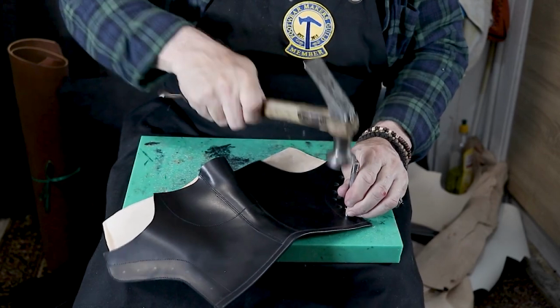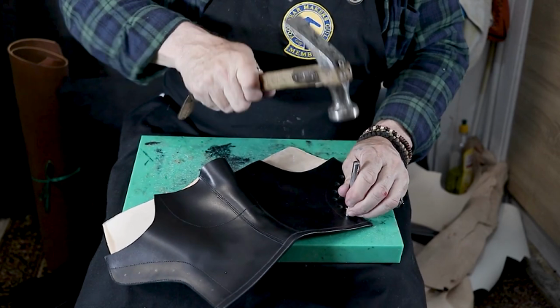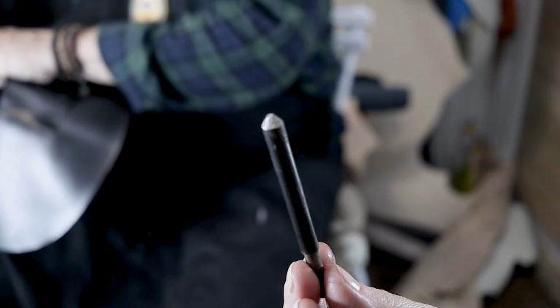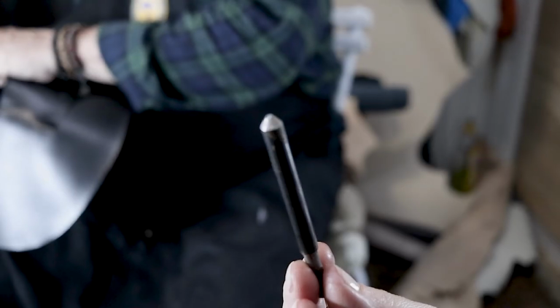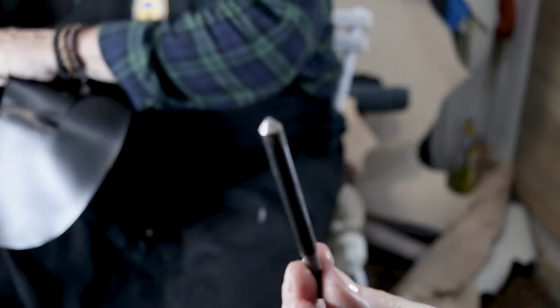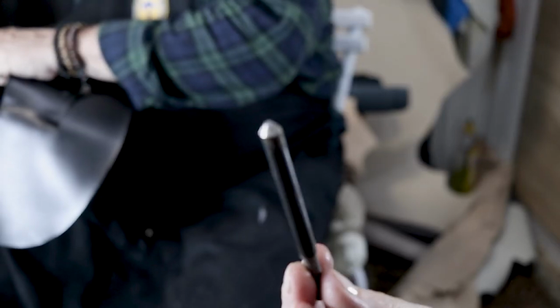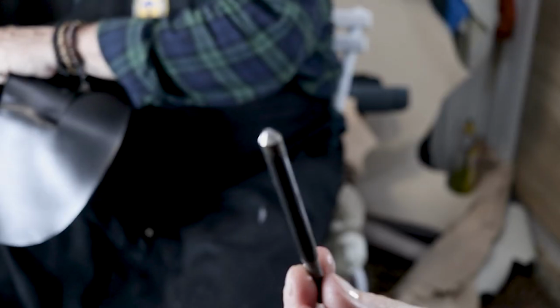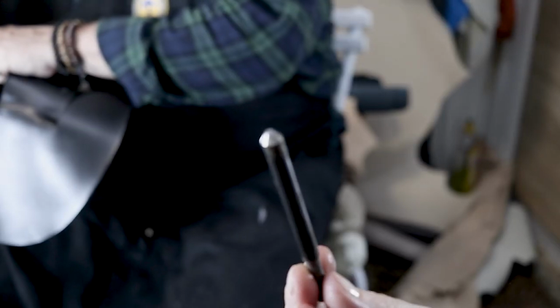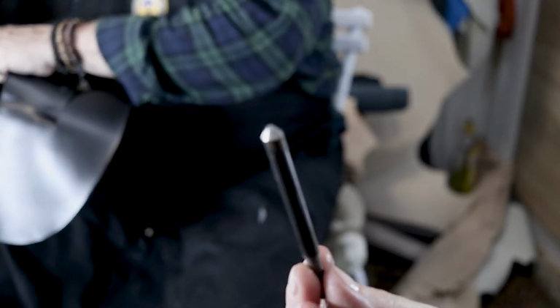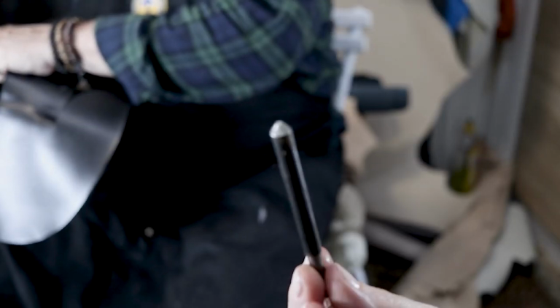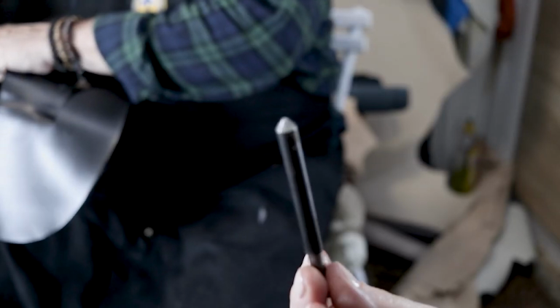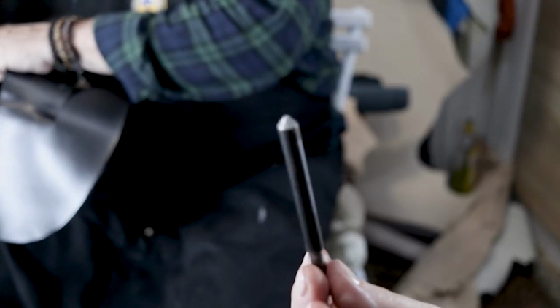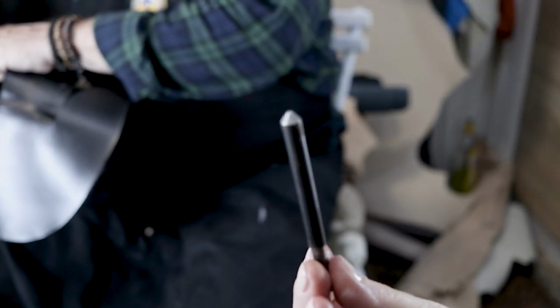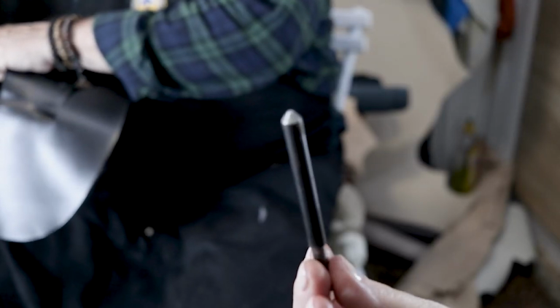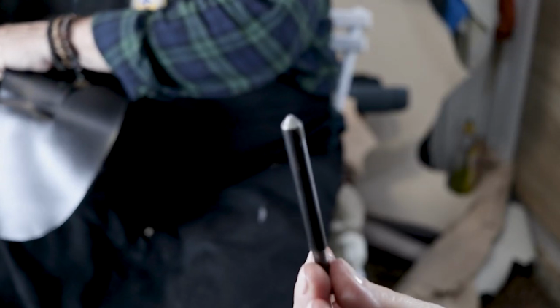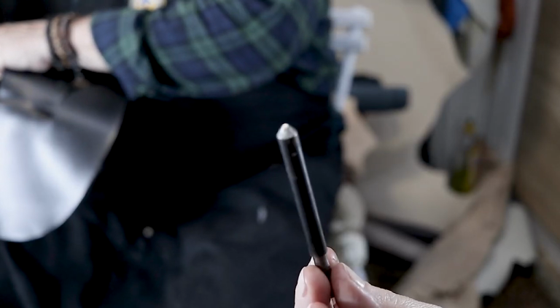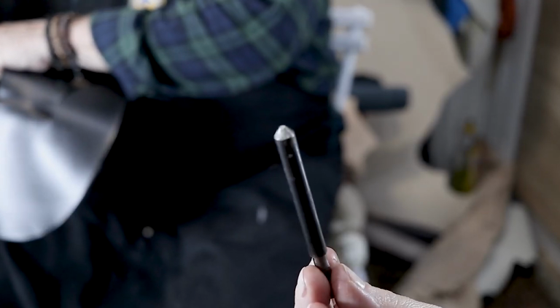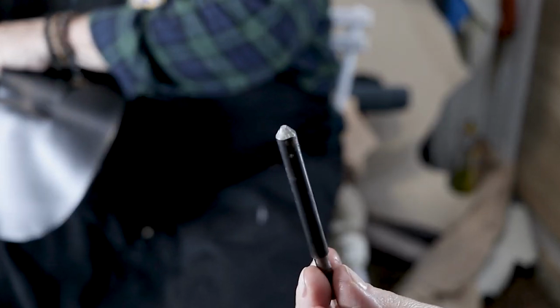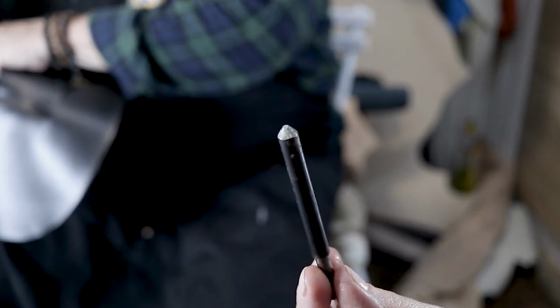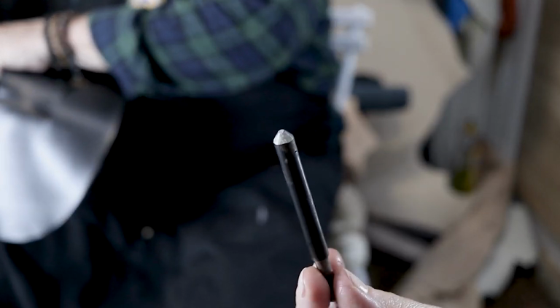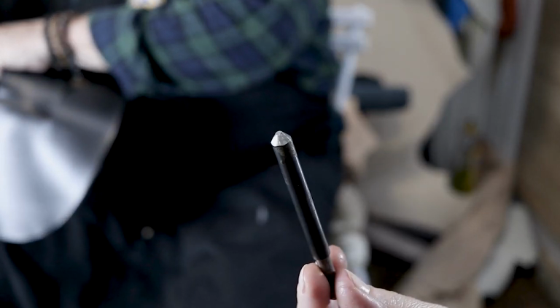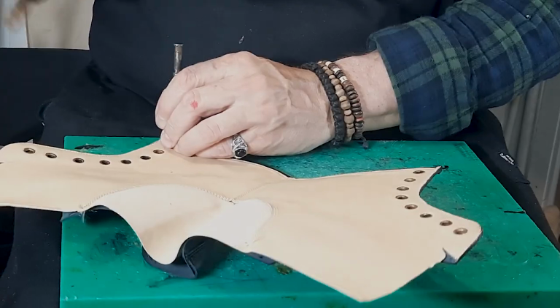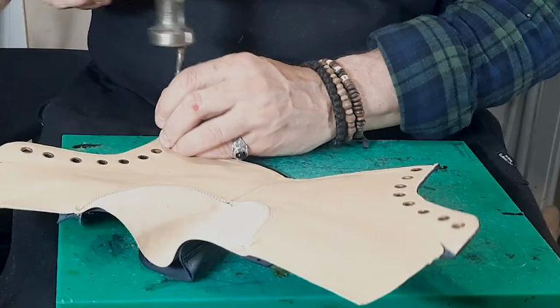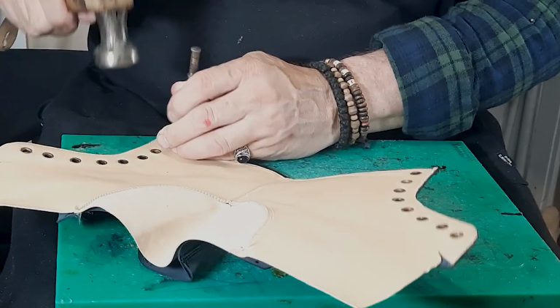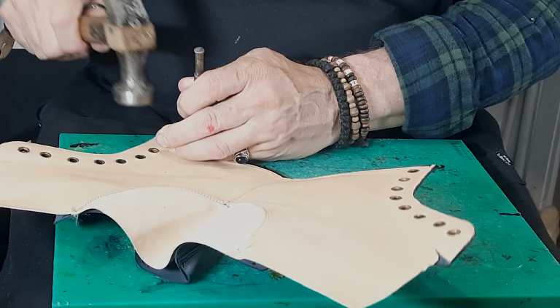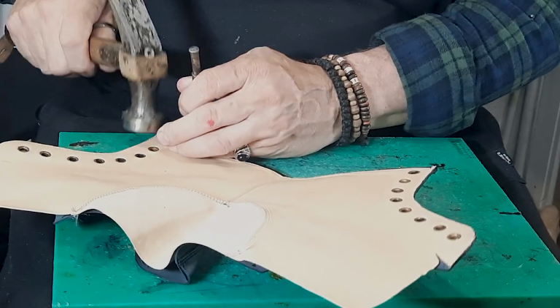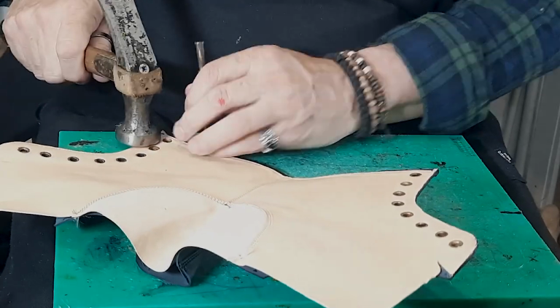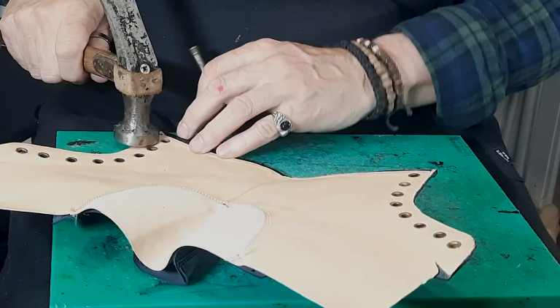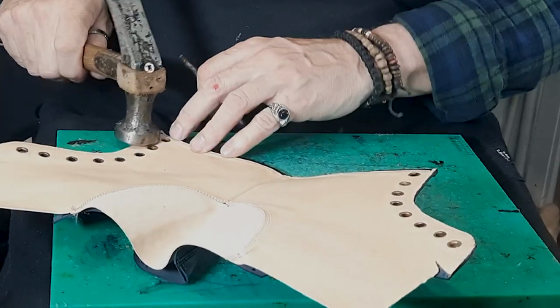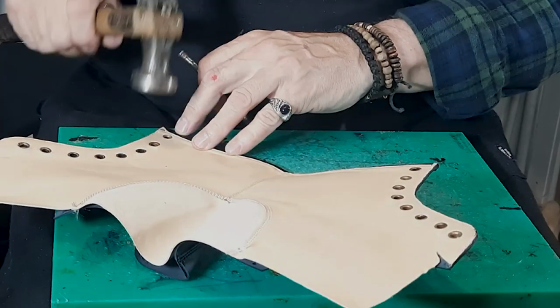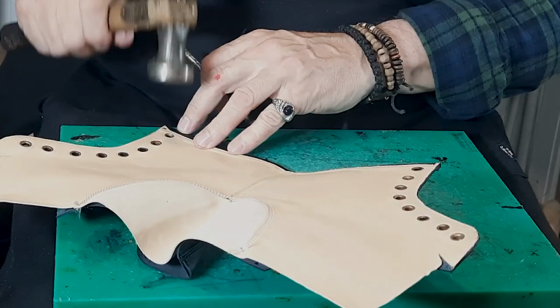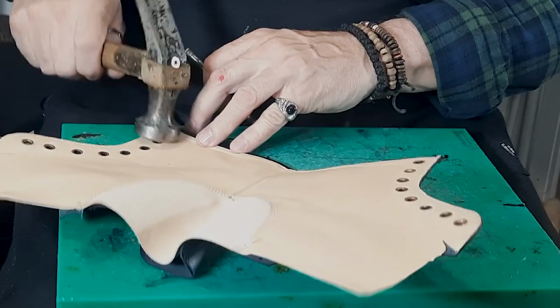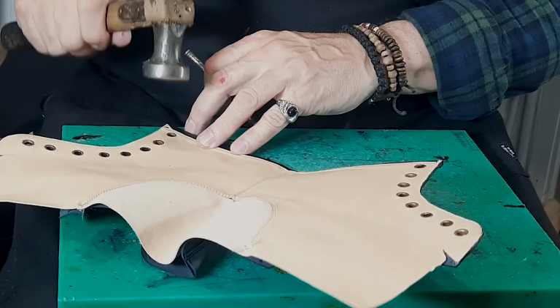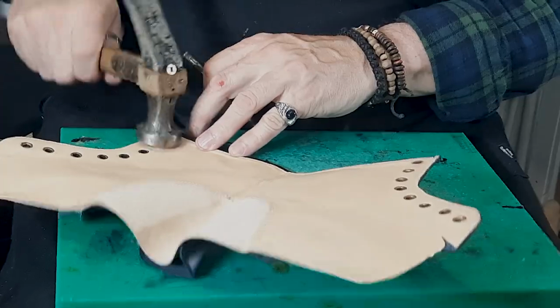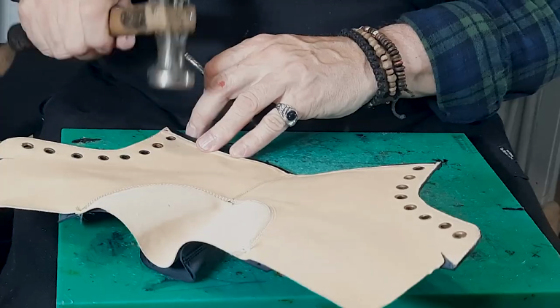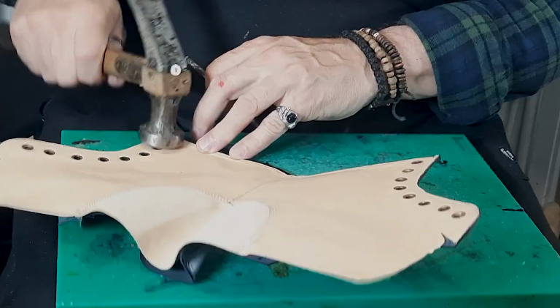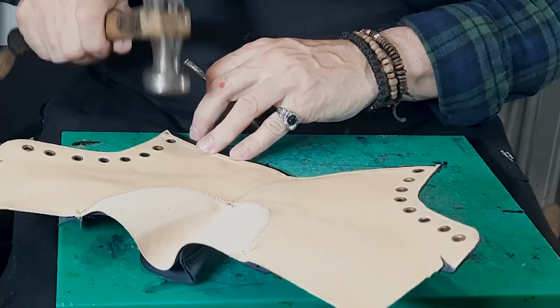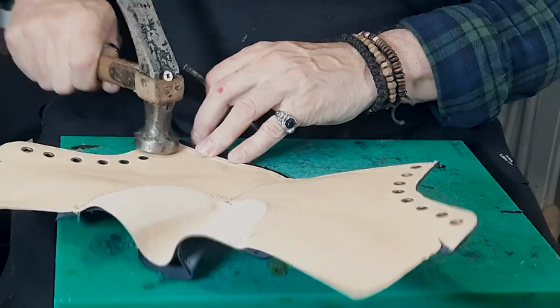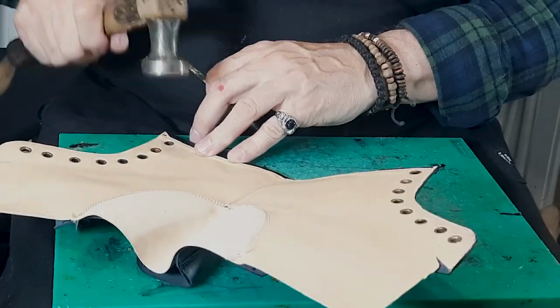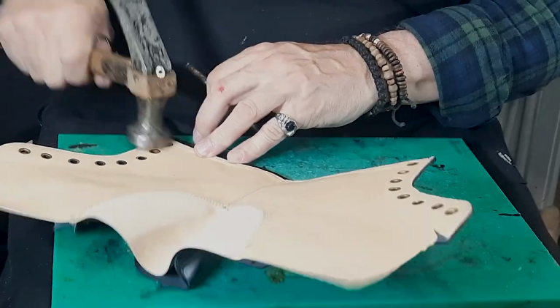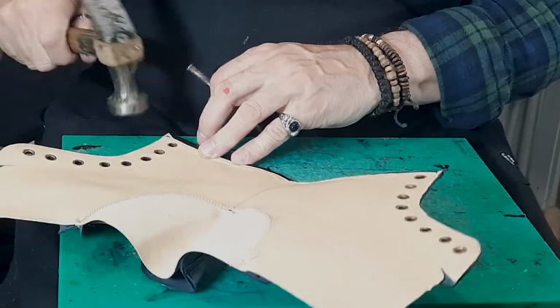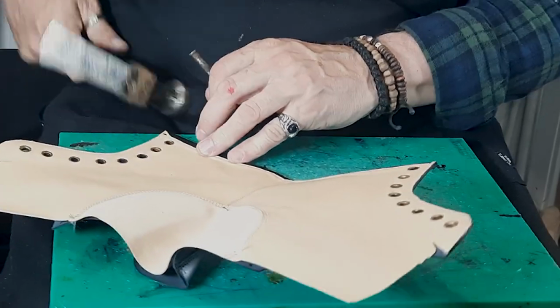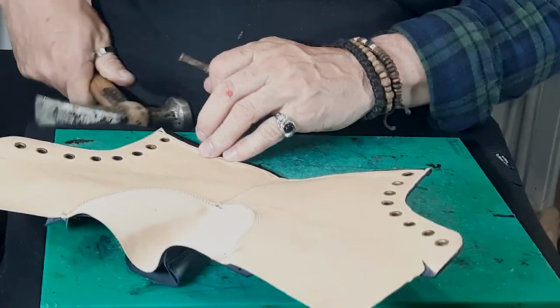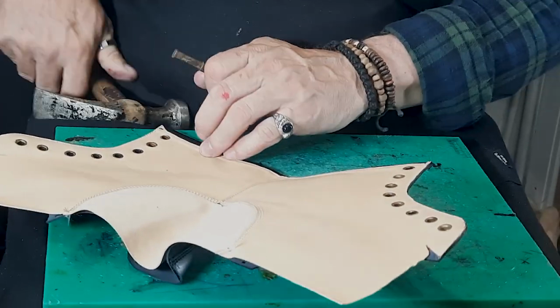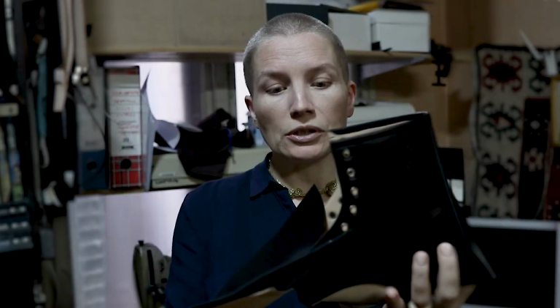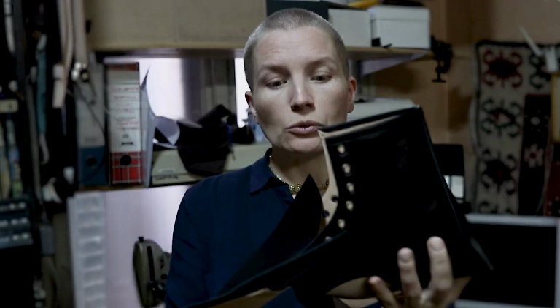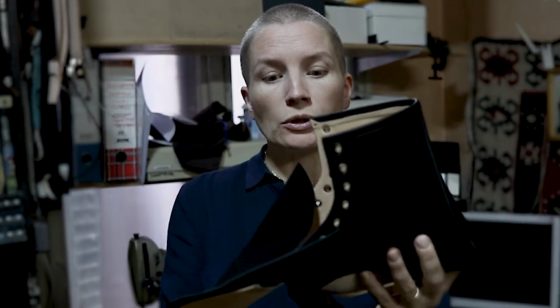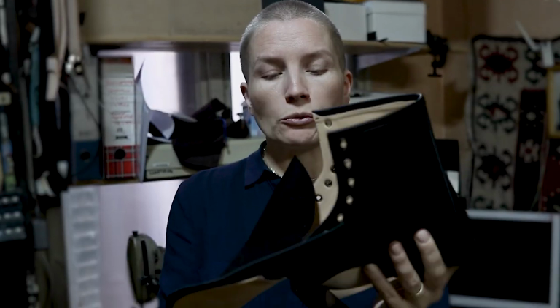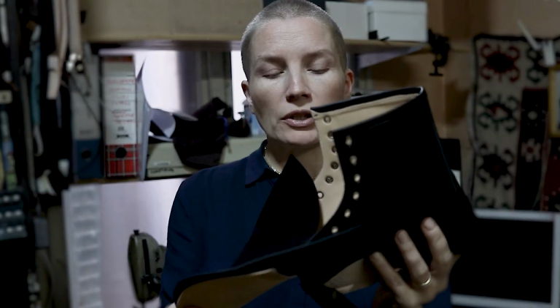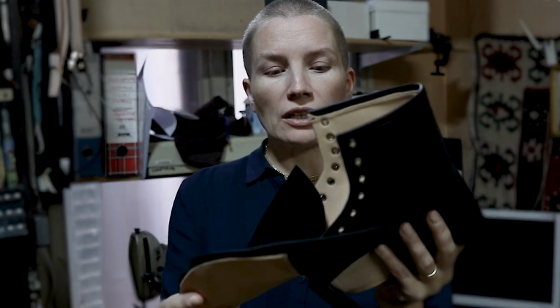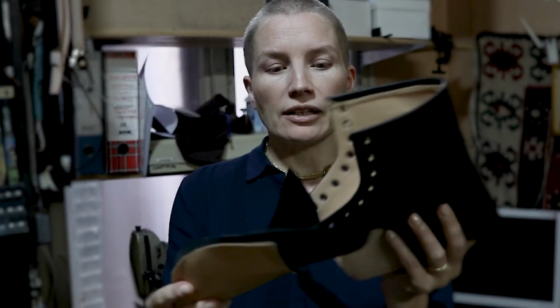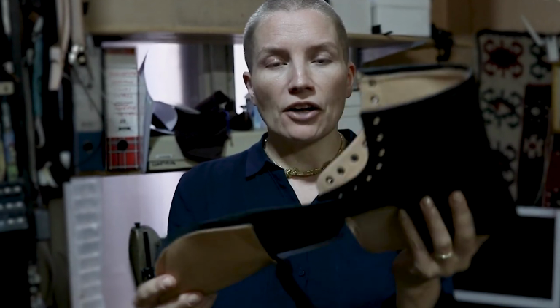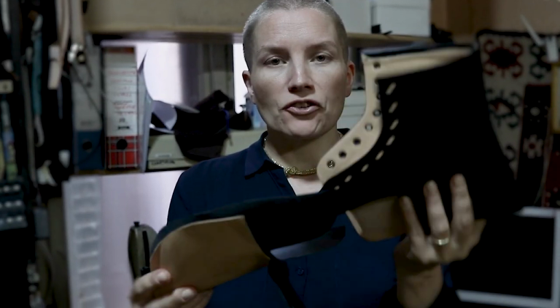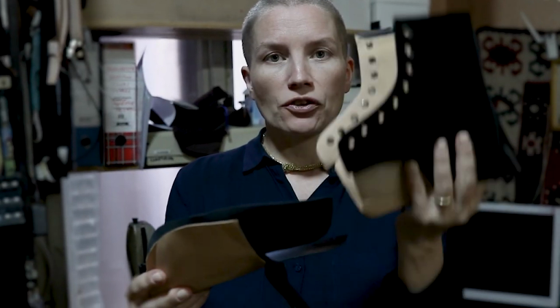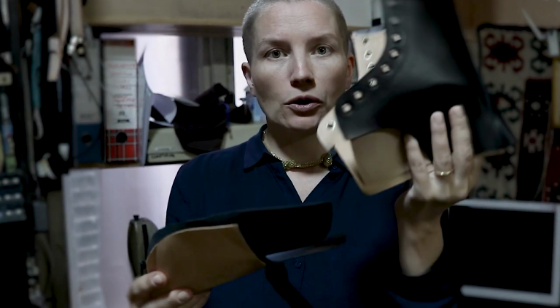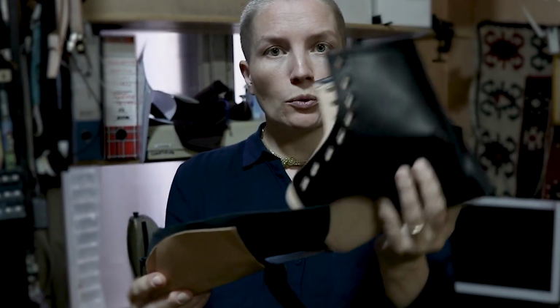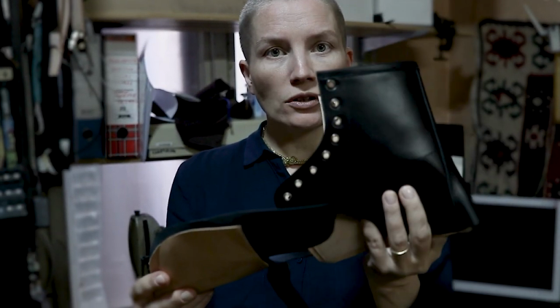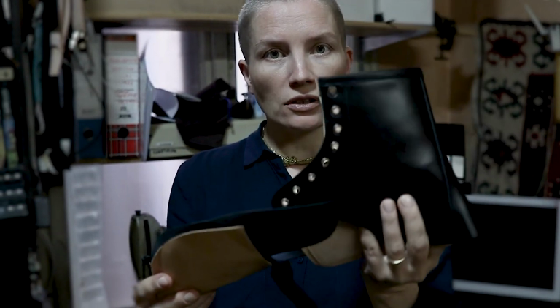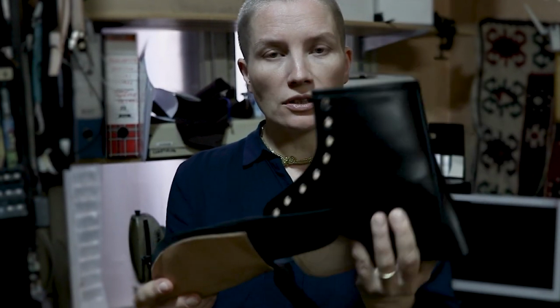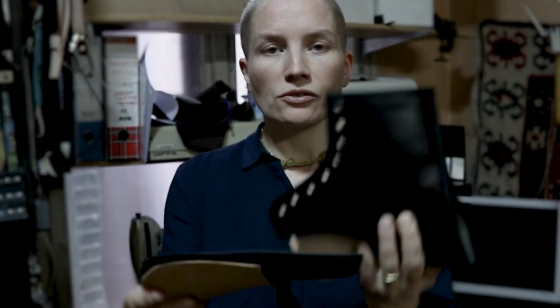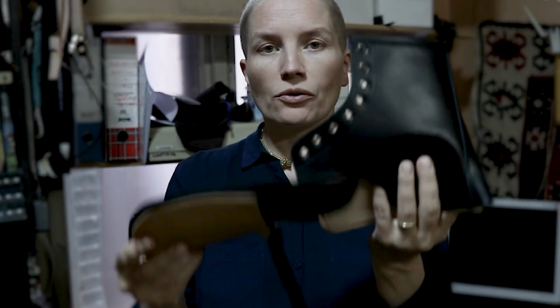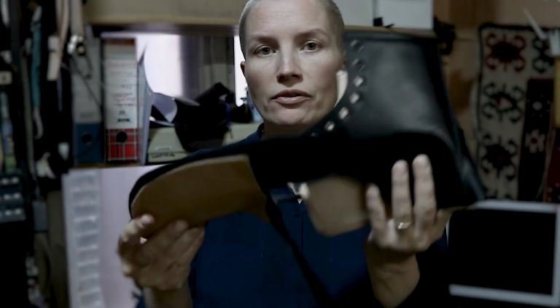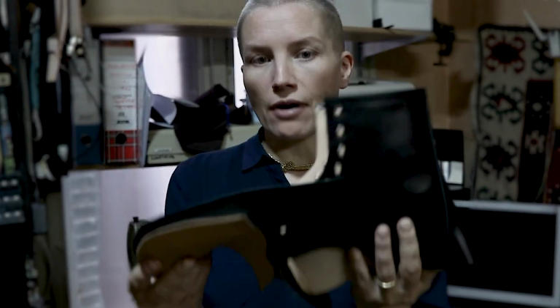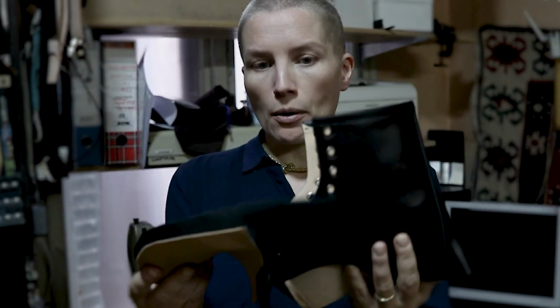Use it to close eyelets. We will attach the quarters to the vamp.